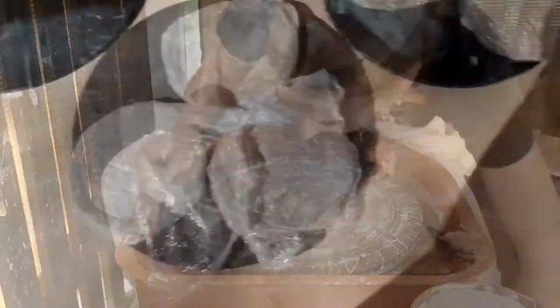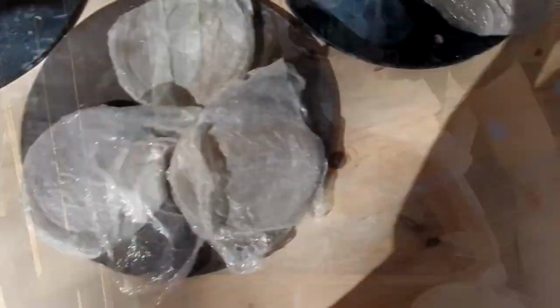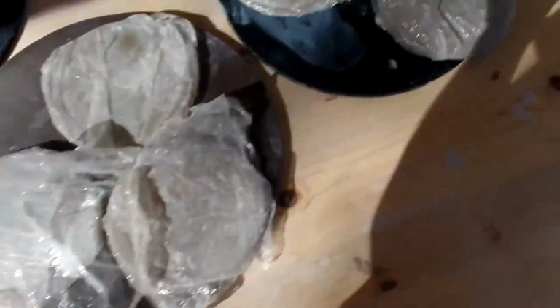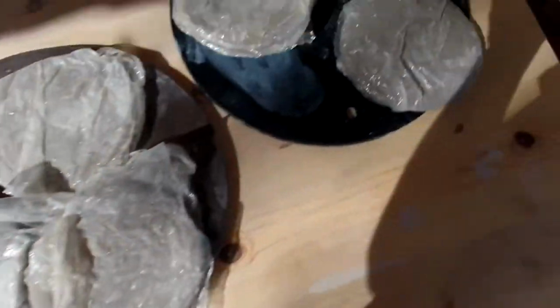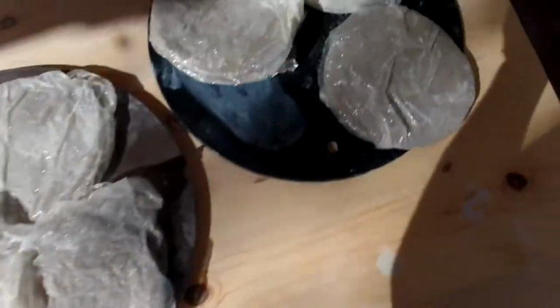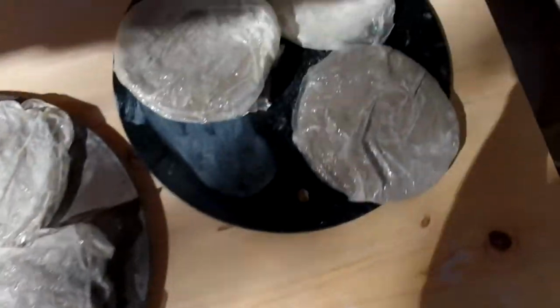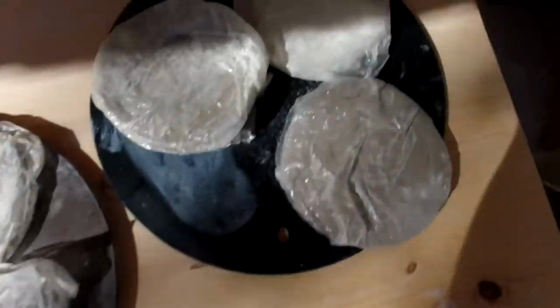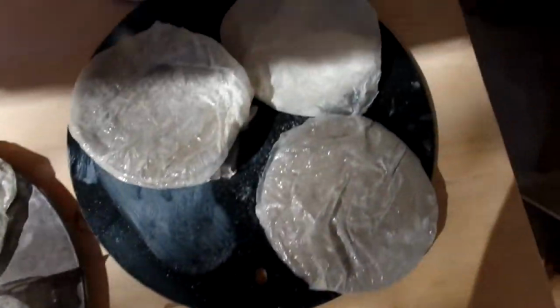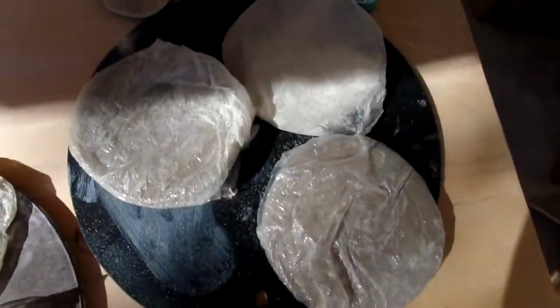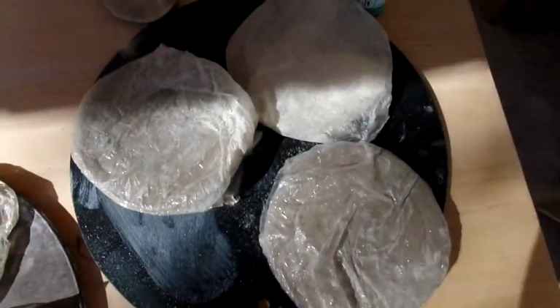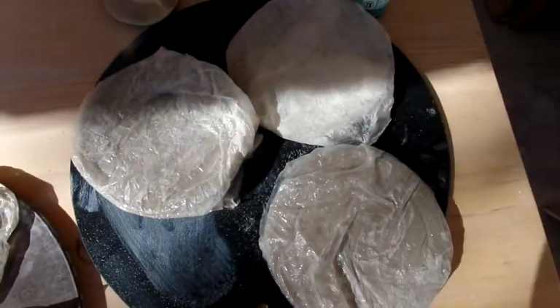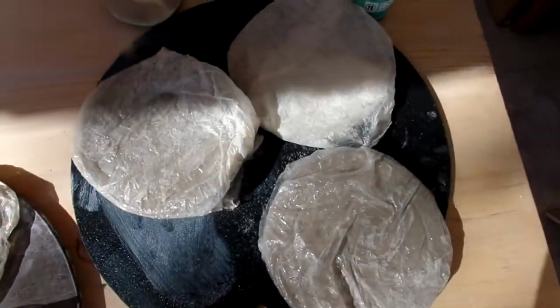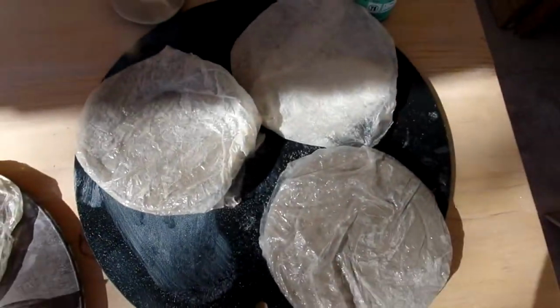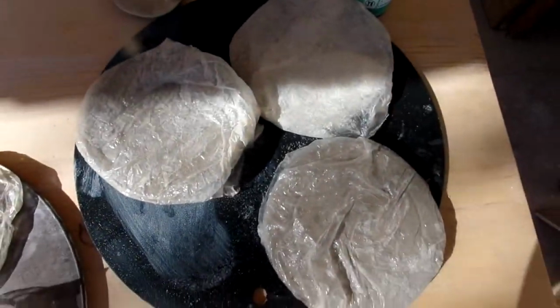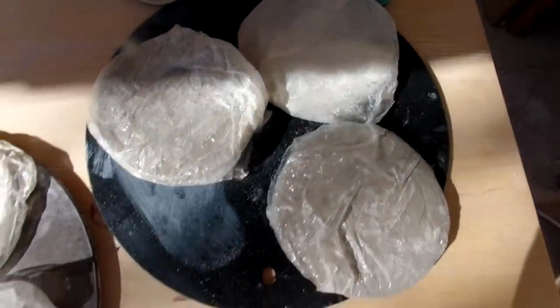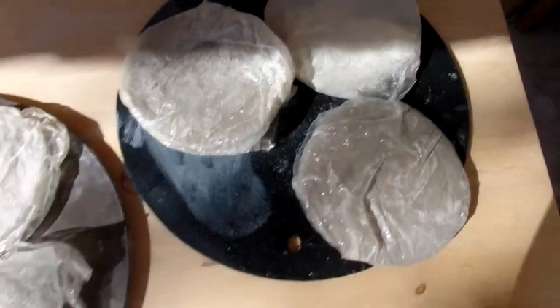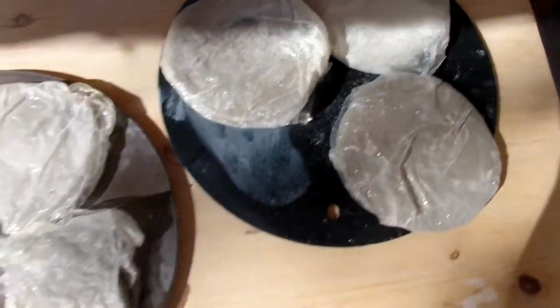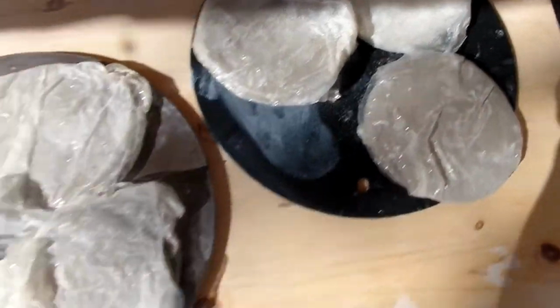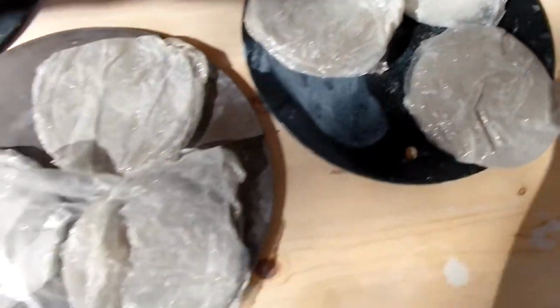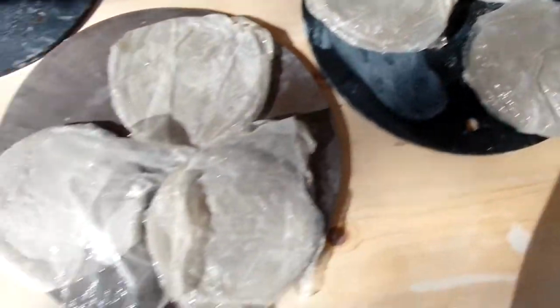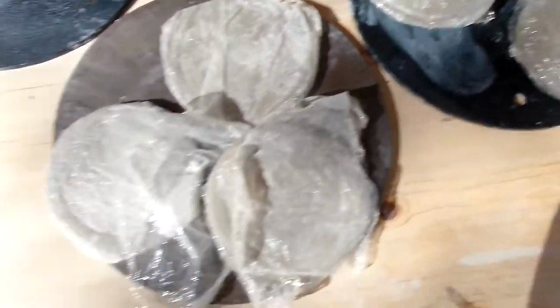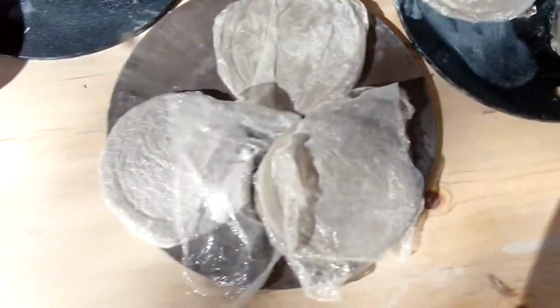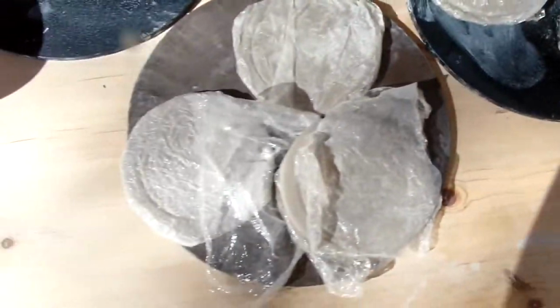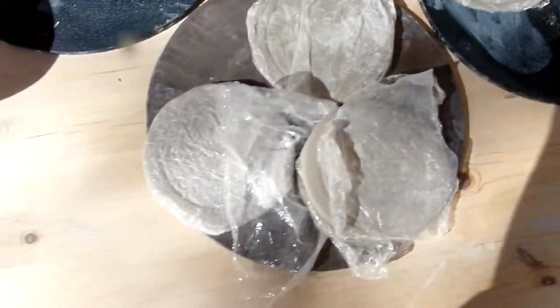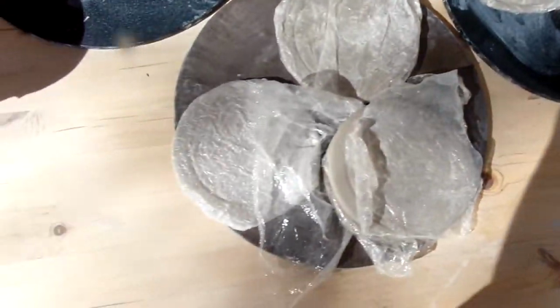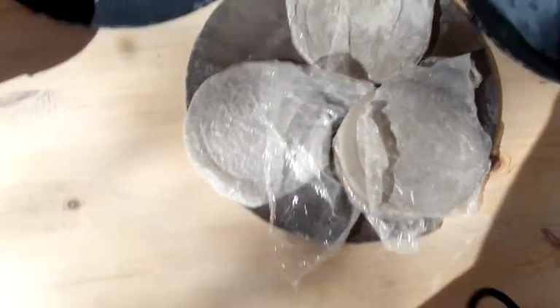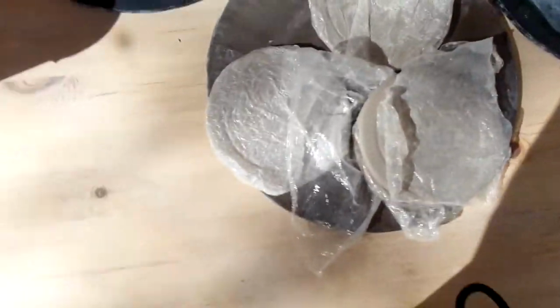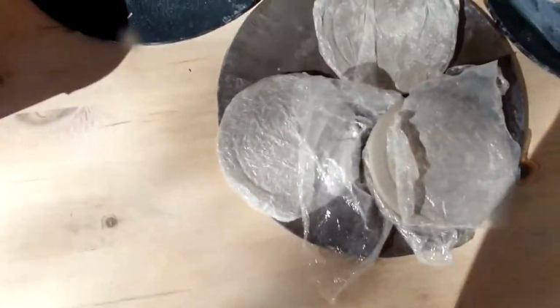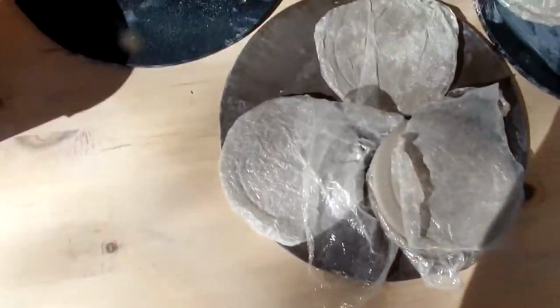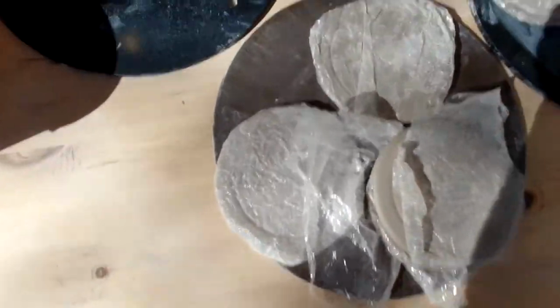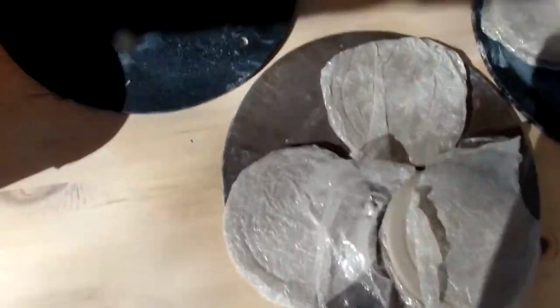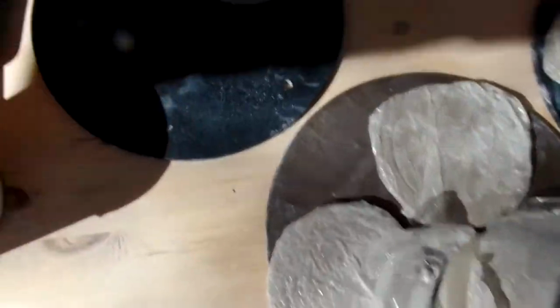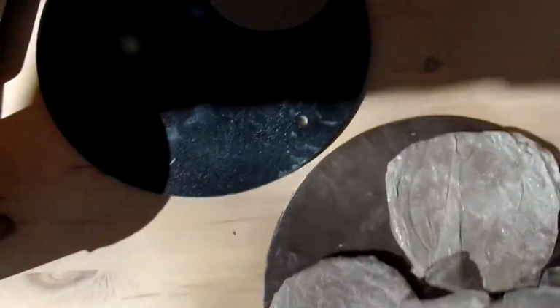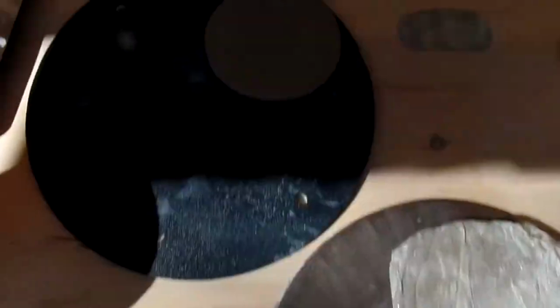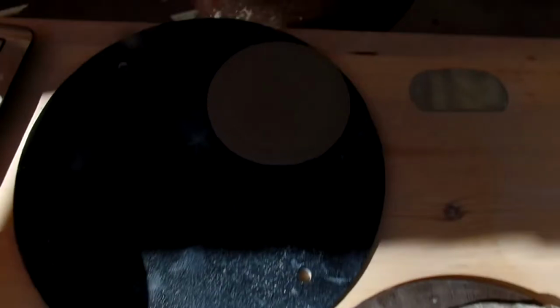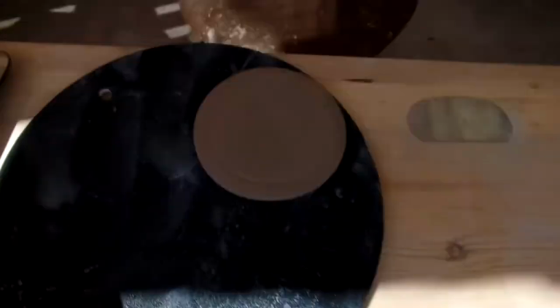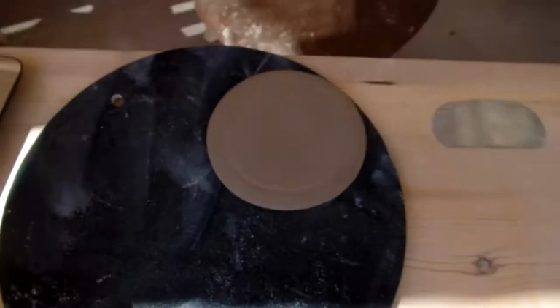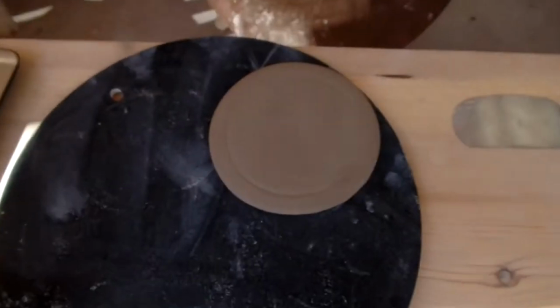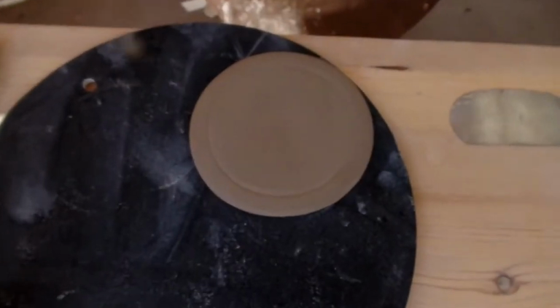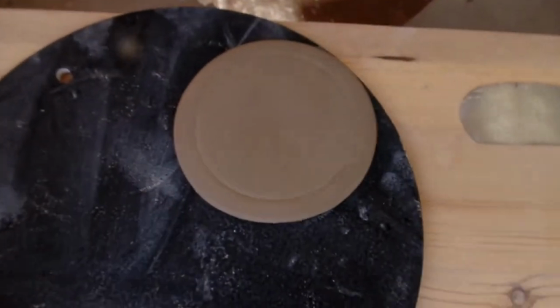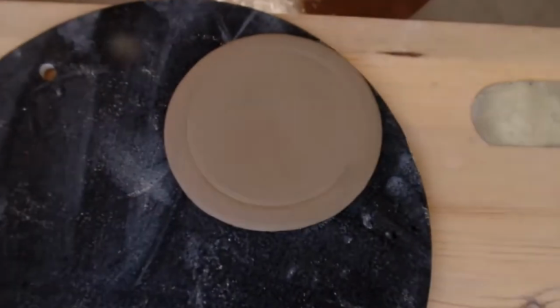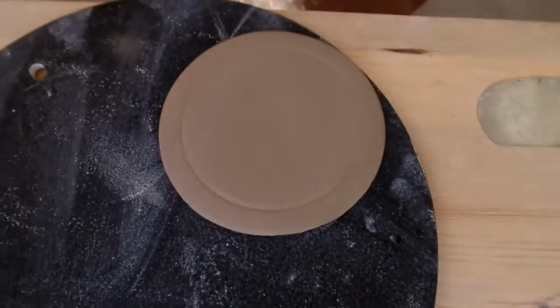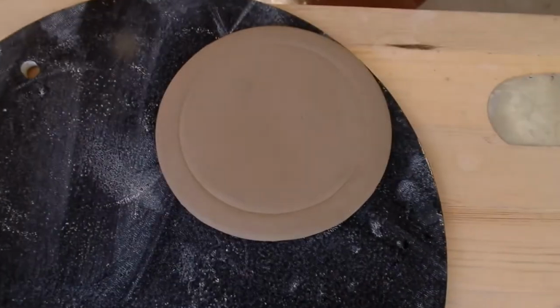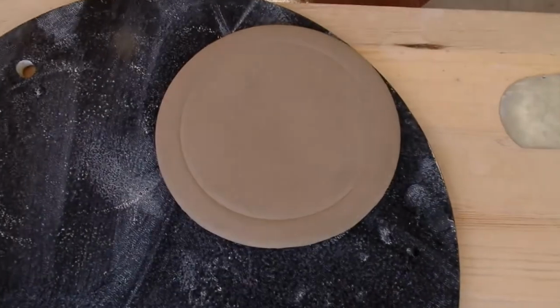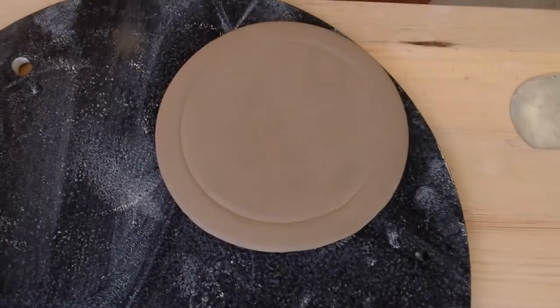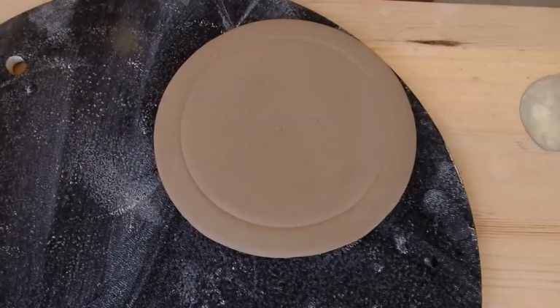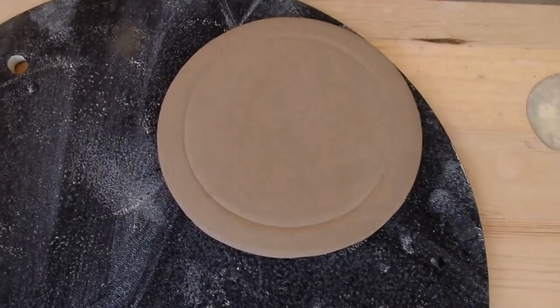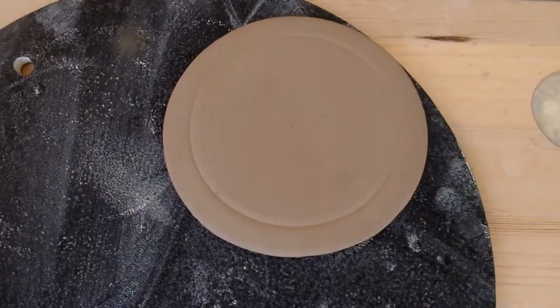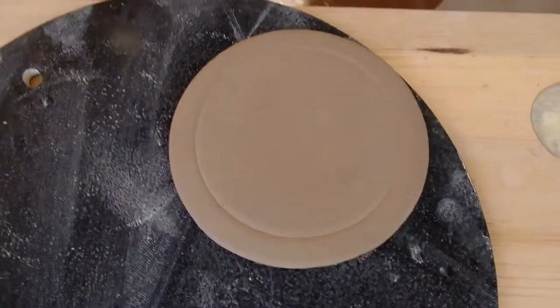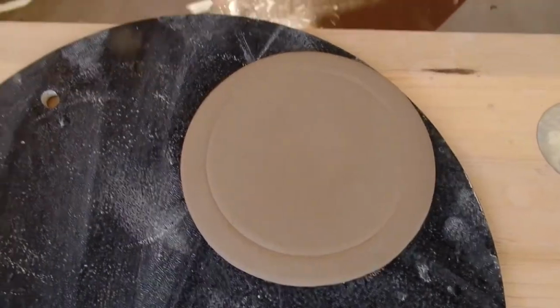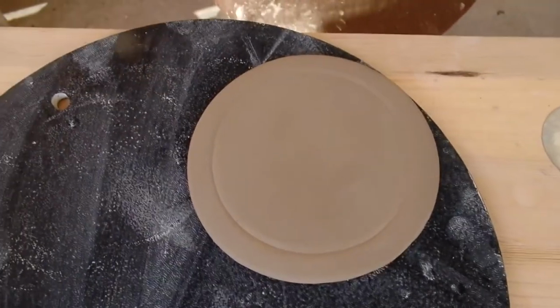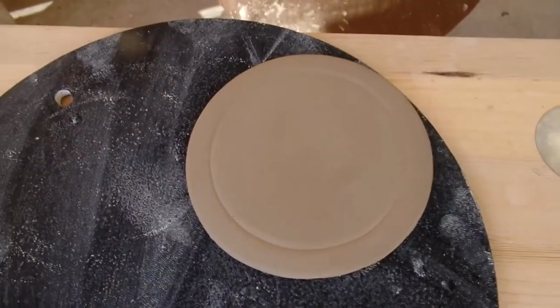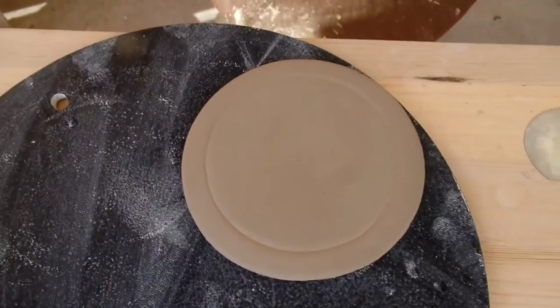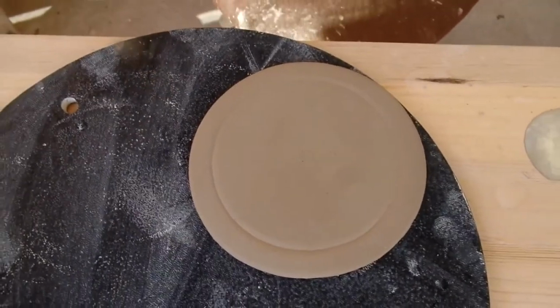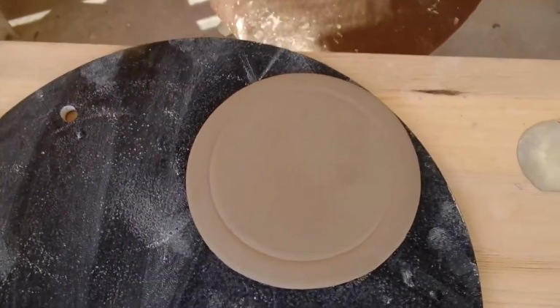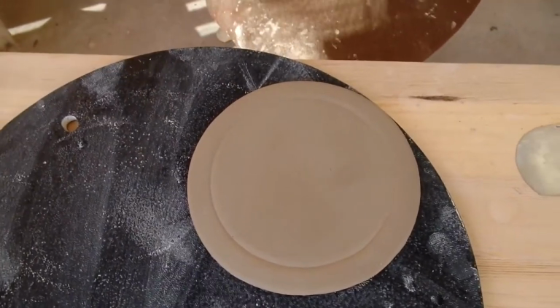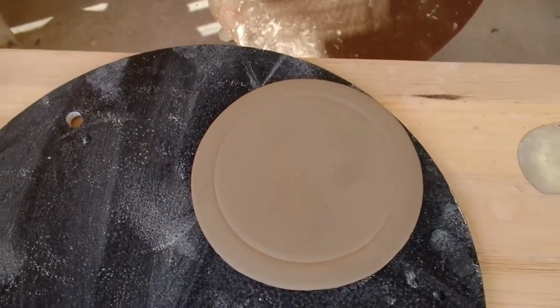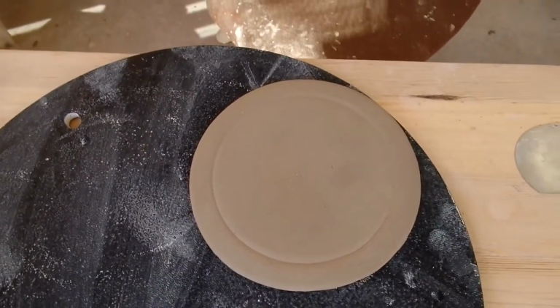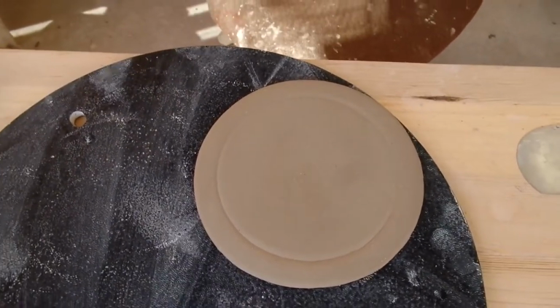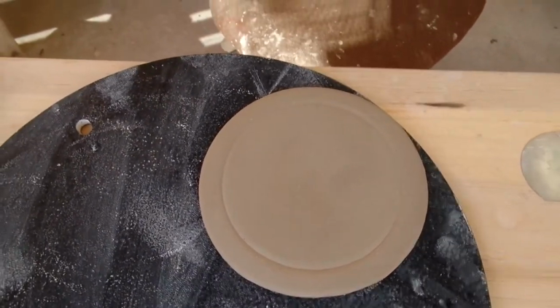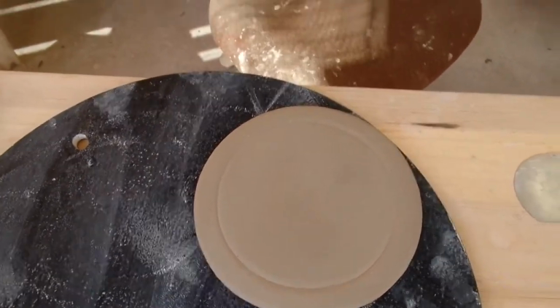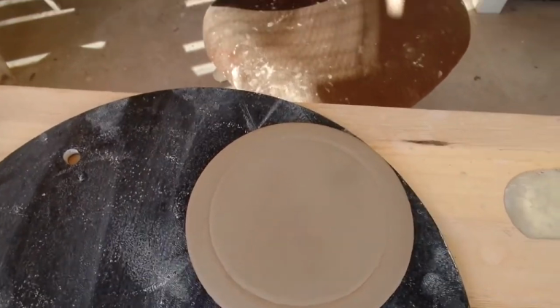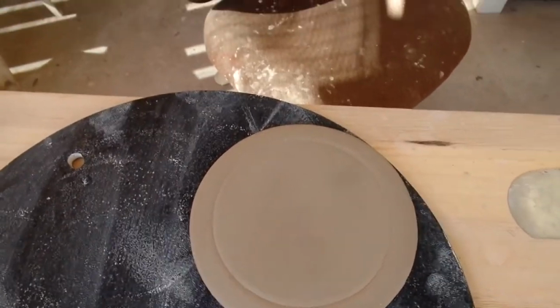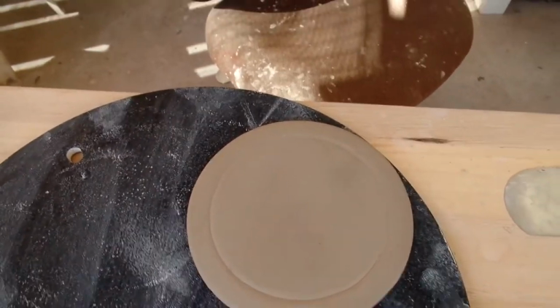Here I have all my coasters. I've just wrapped them up so they don't dry out, and this is the one that I'm going to start working on right now.